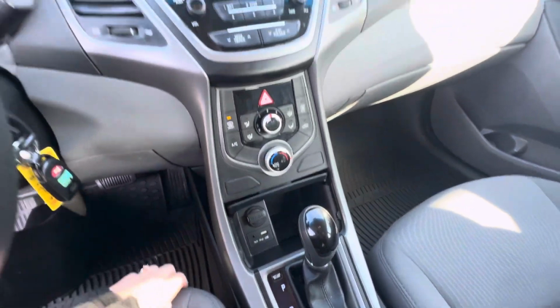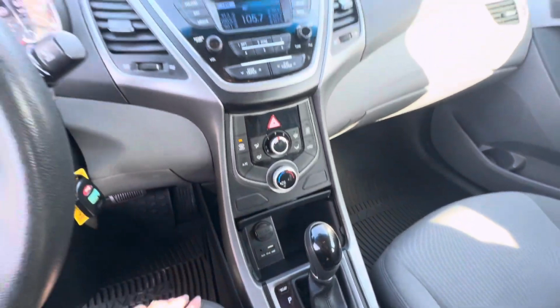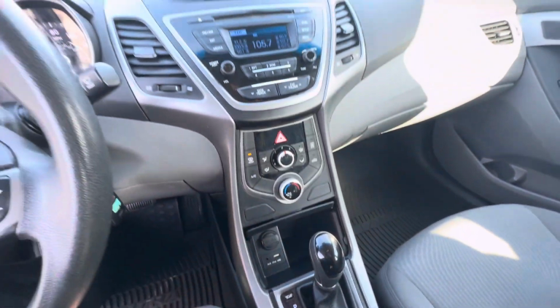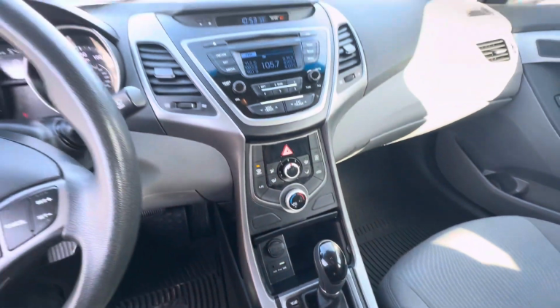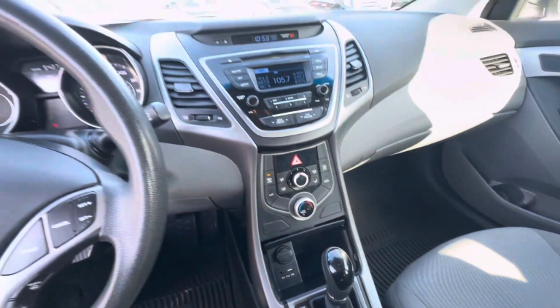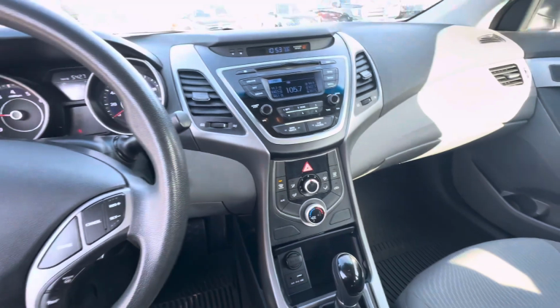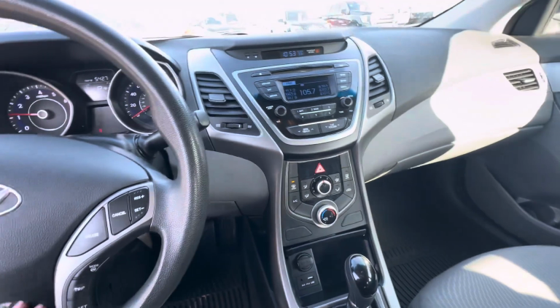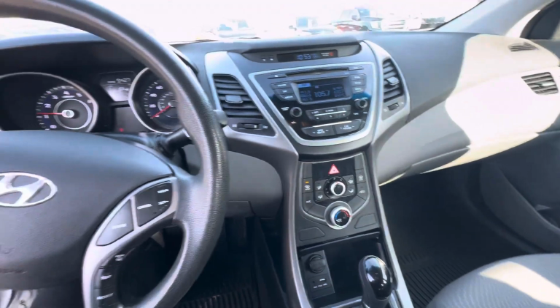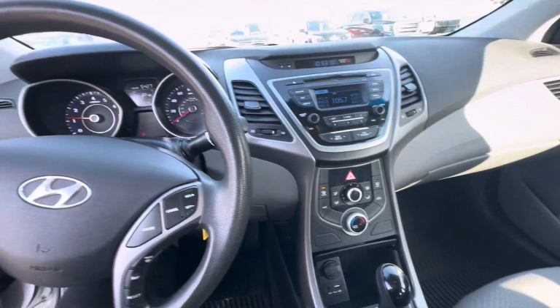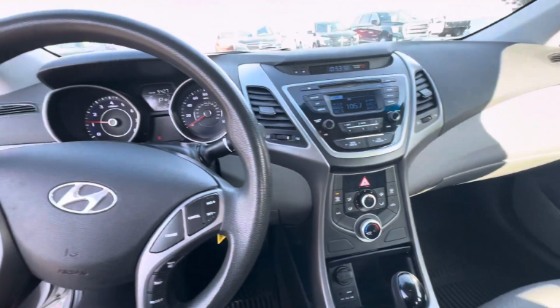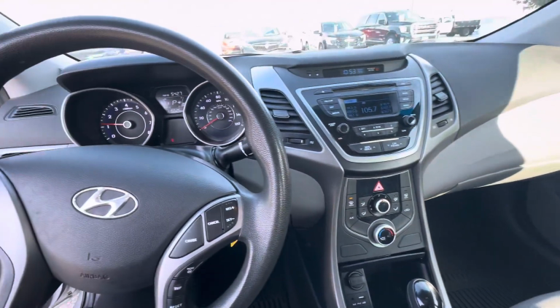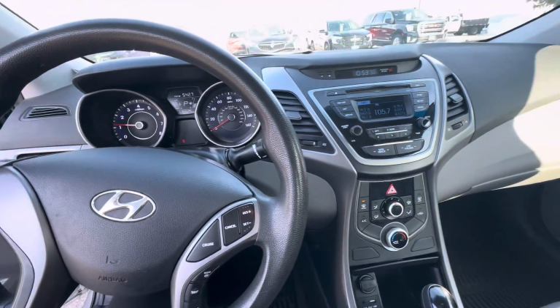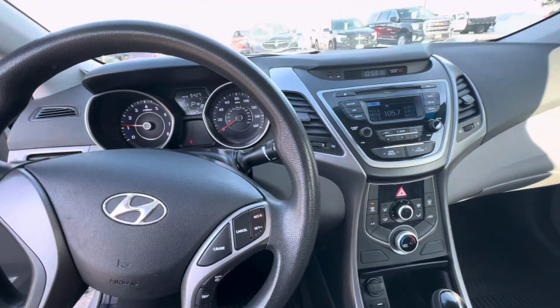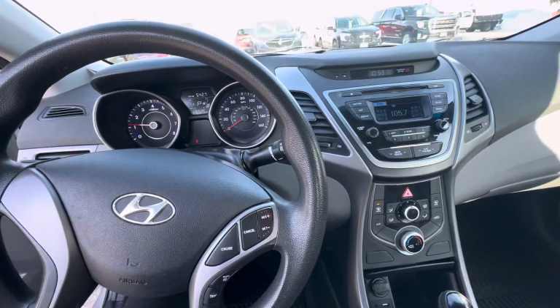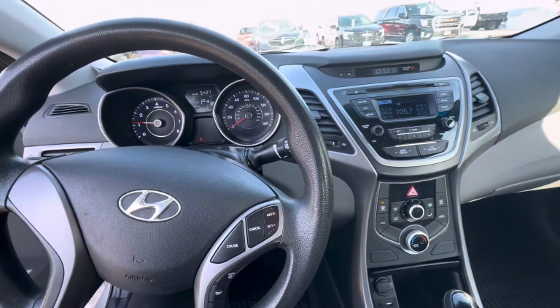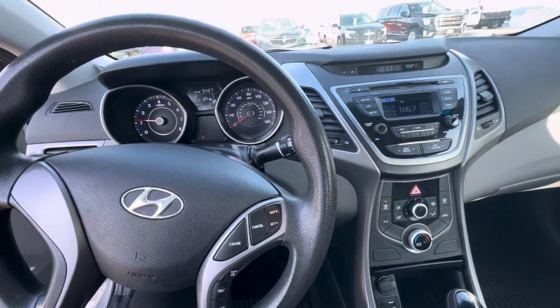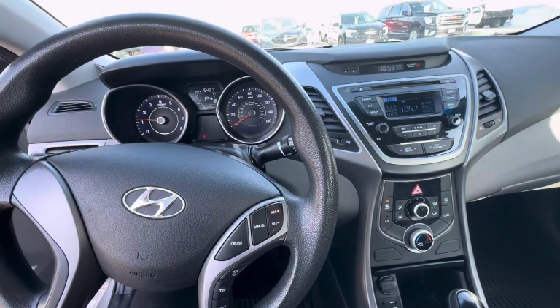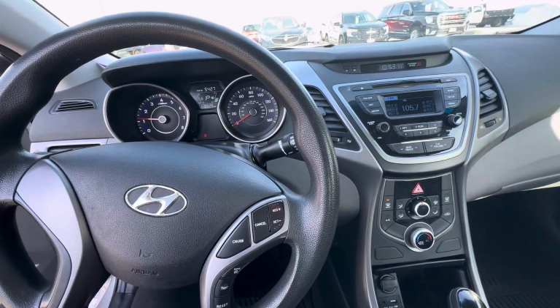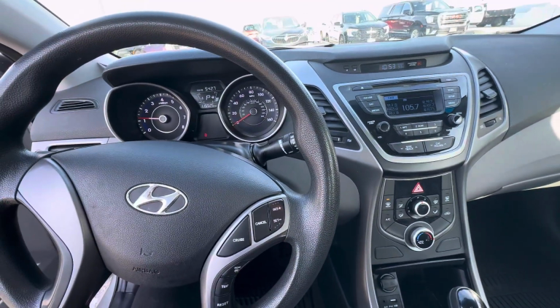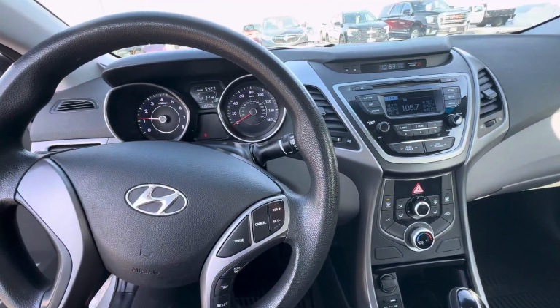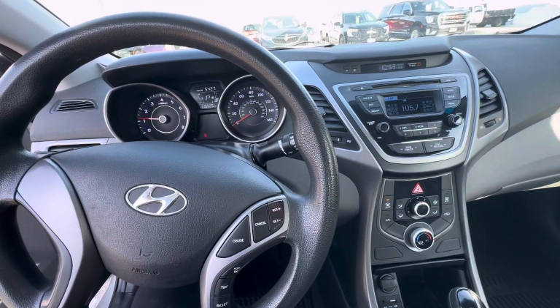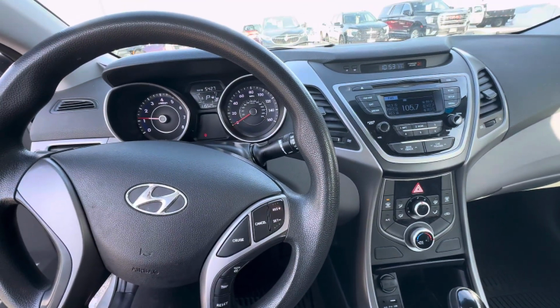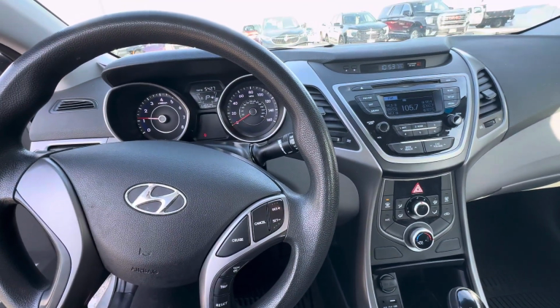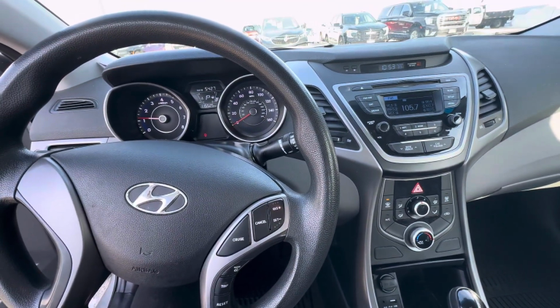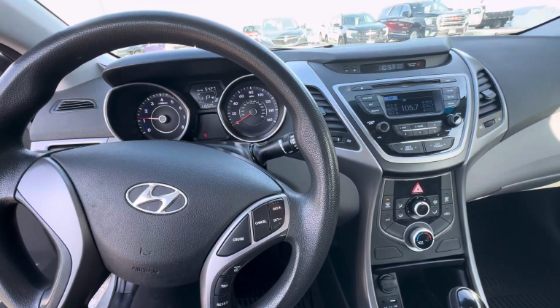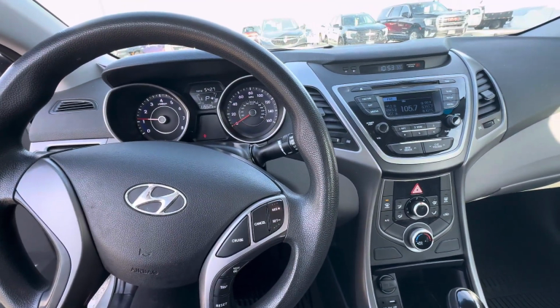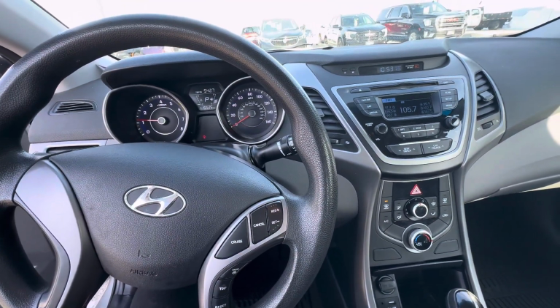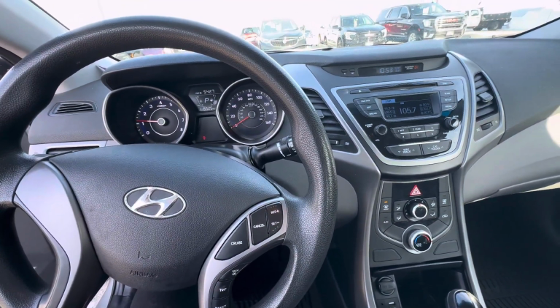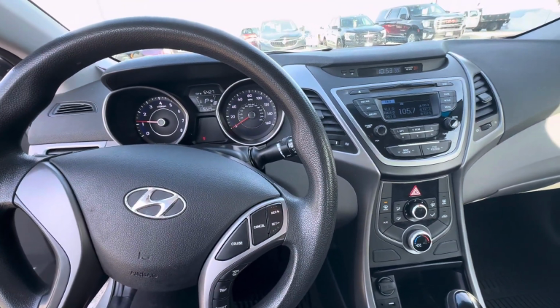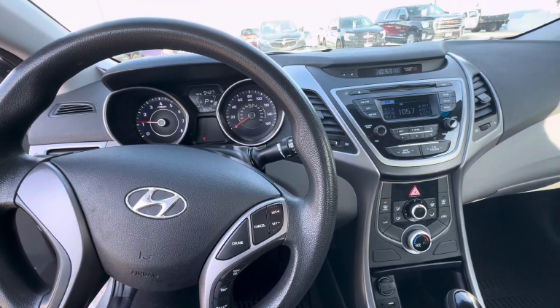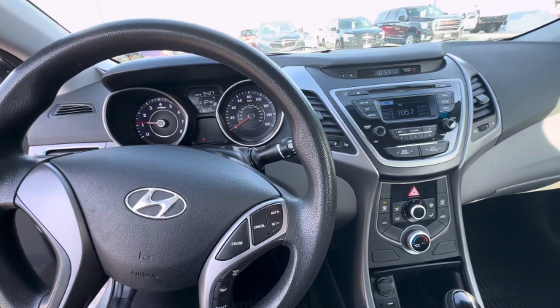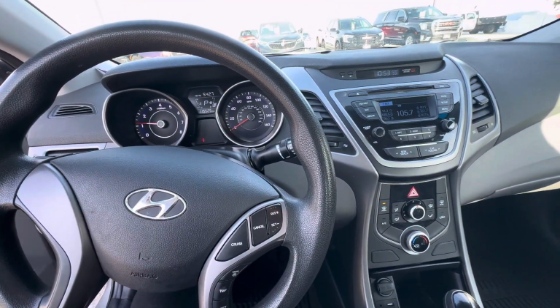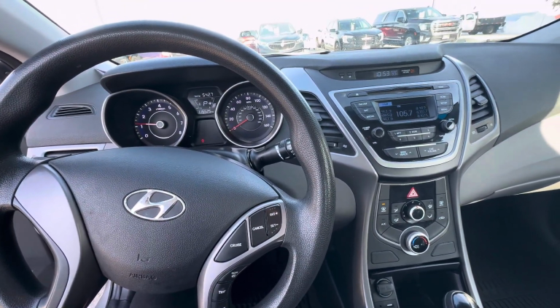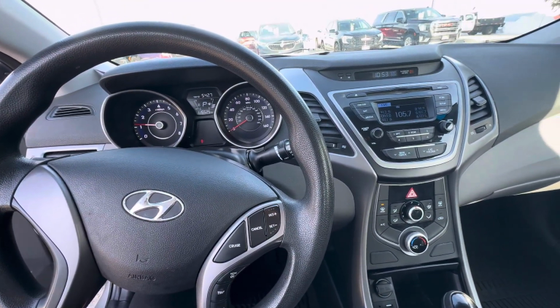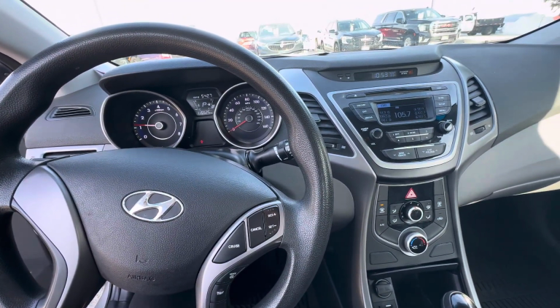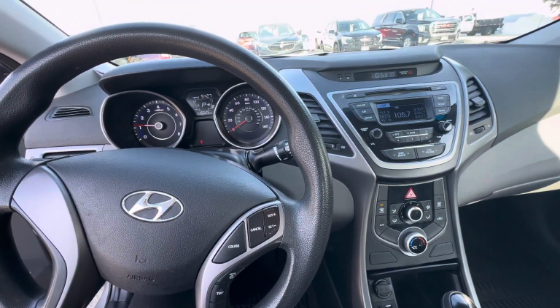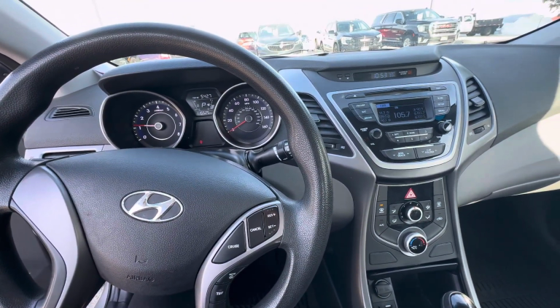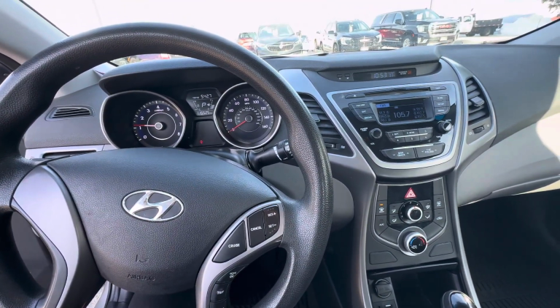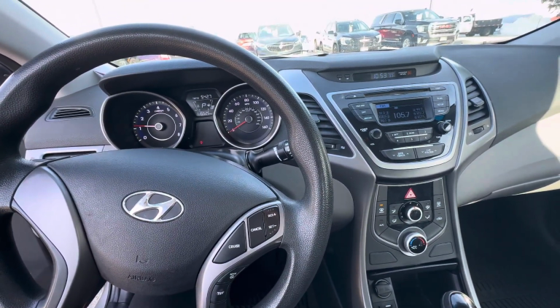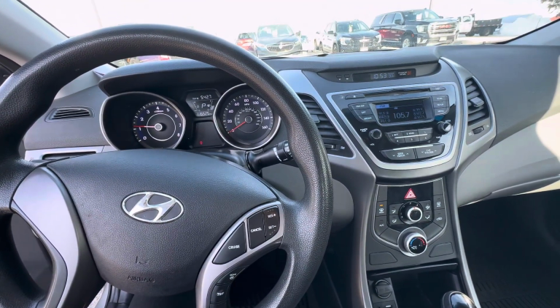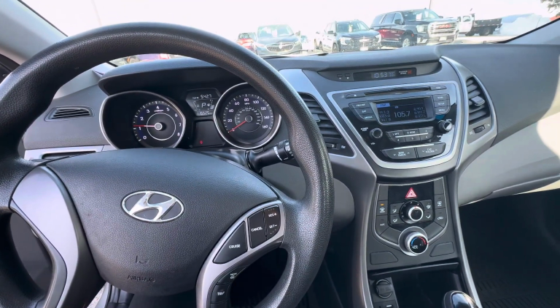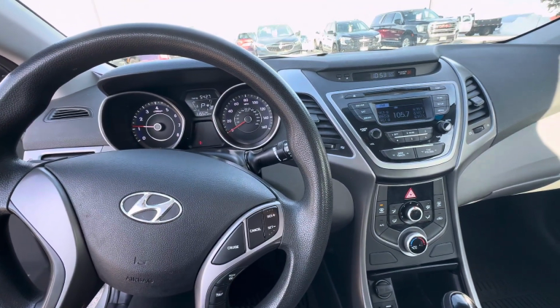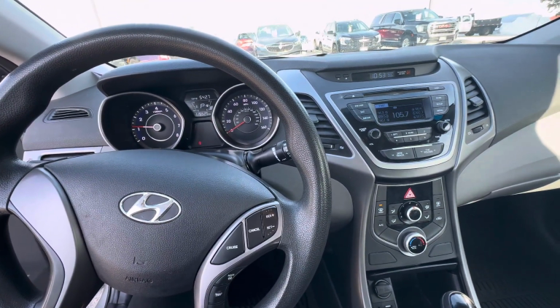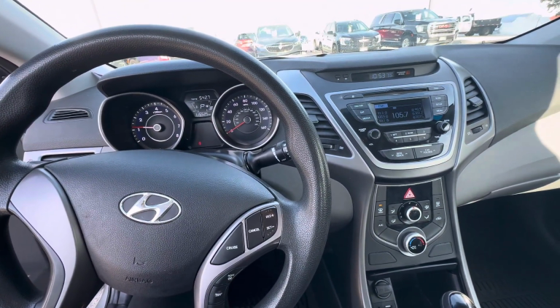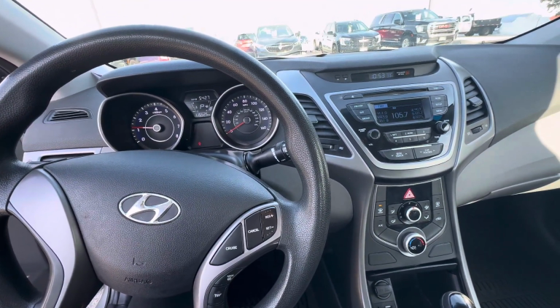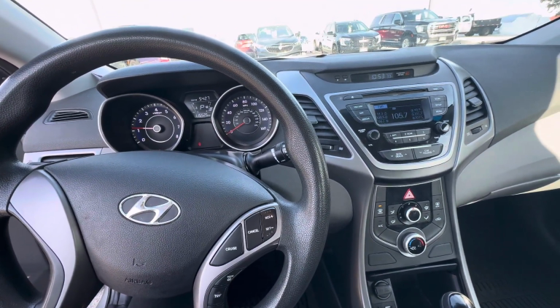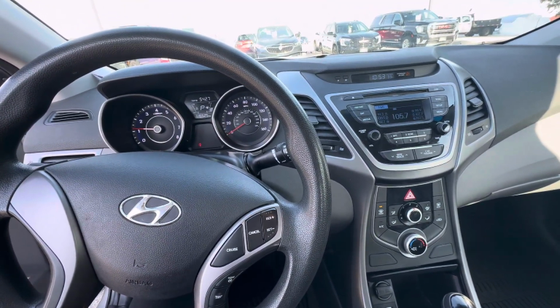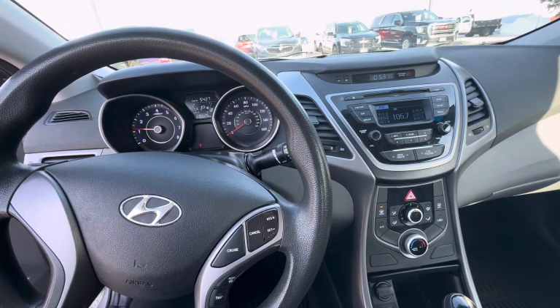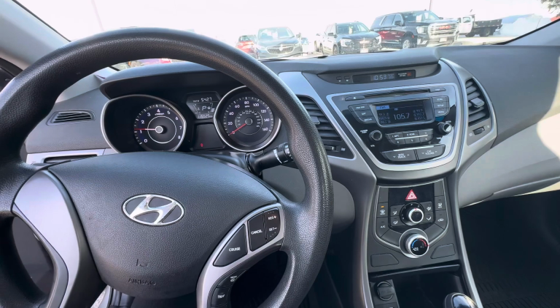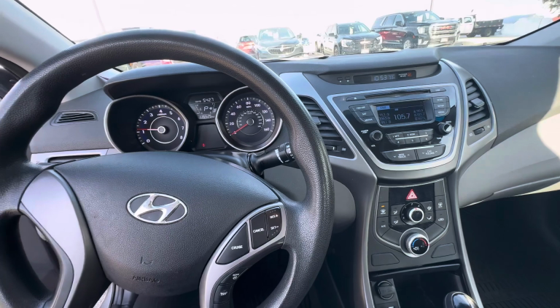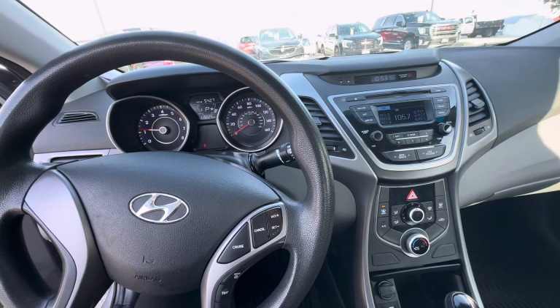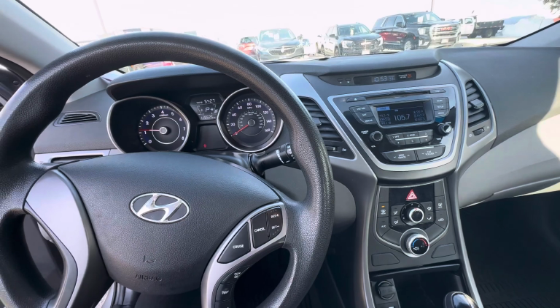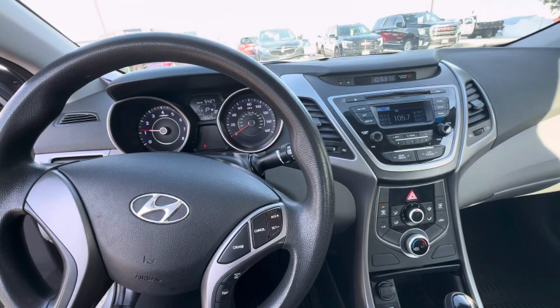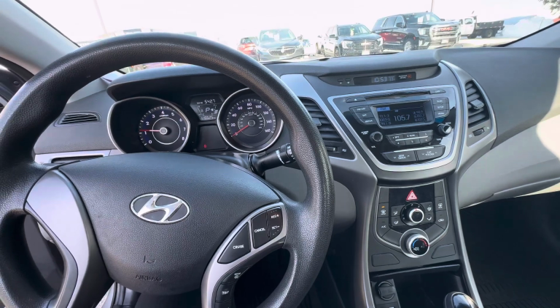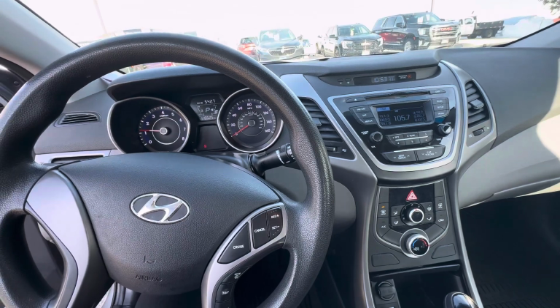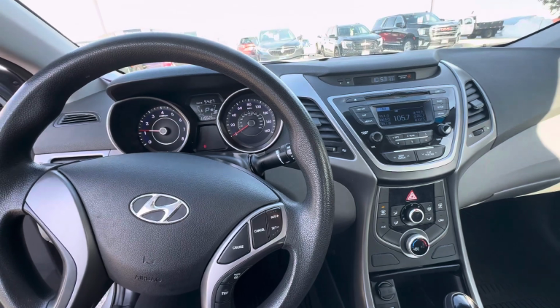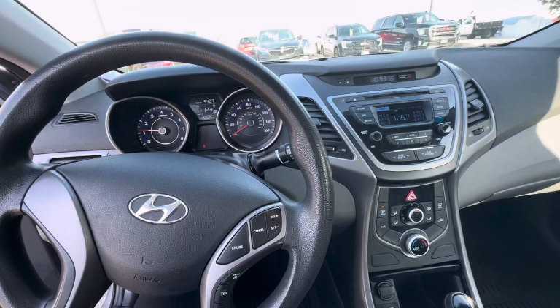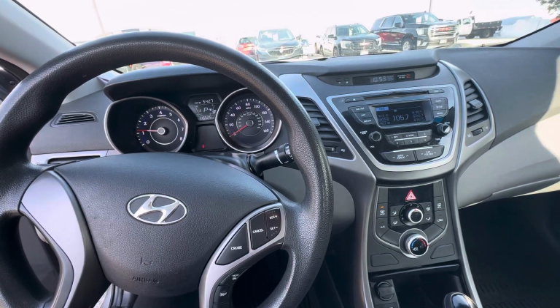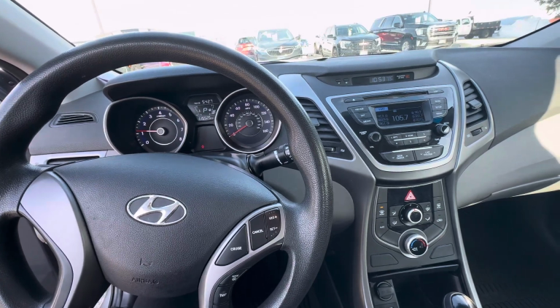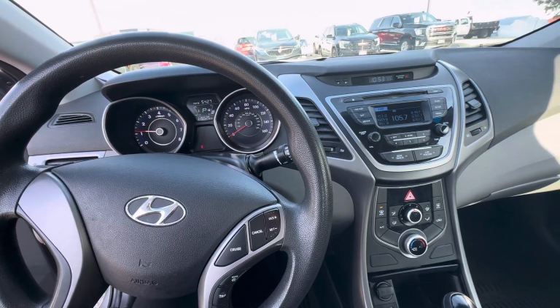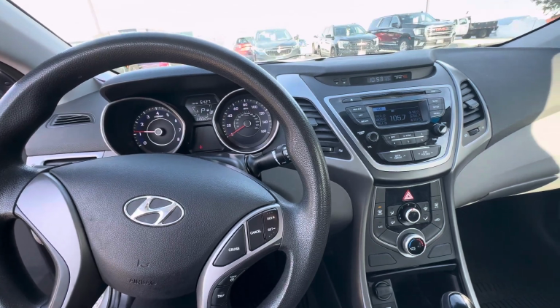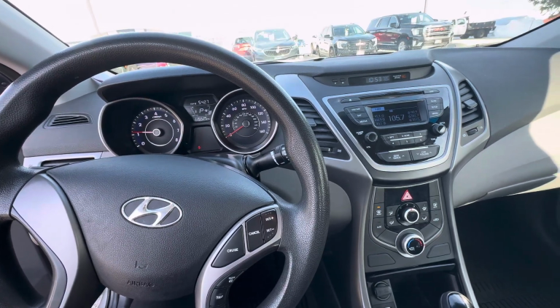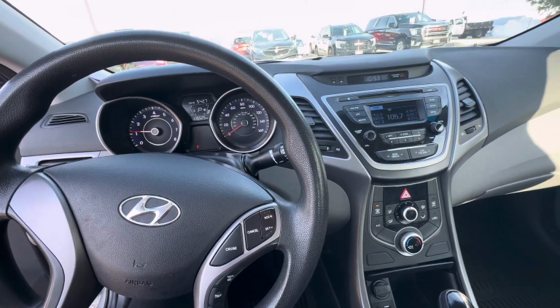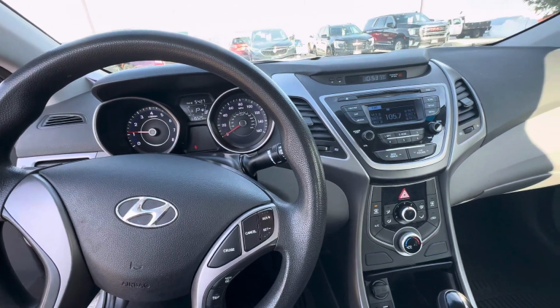That is all I have on this Elantra. If you have any other questions, please give us a call or visit our website at gomeyermotors.com. Thanks for watching.